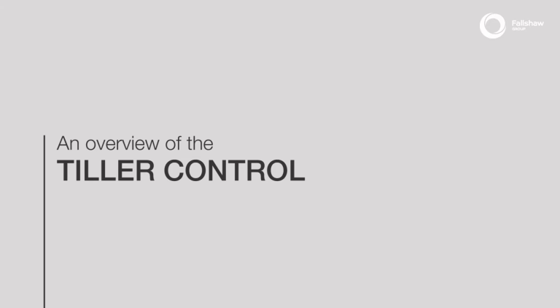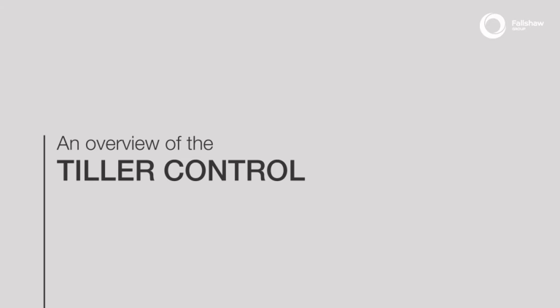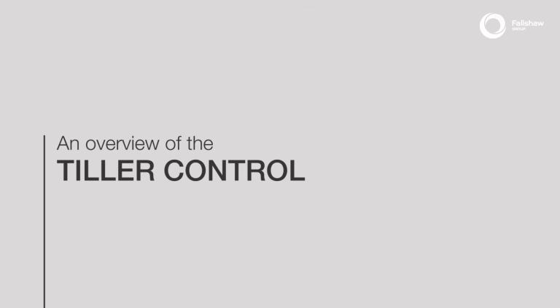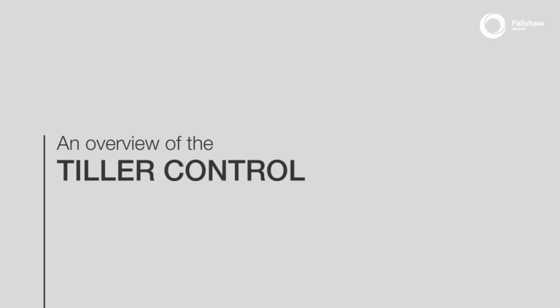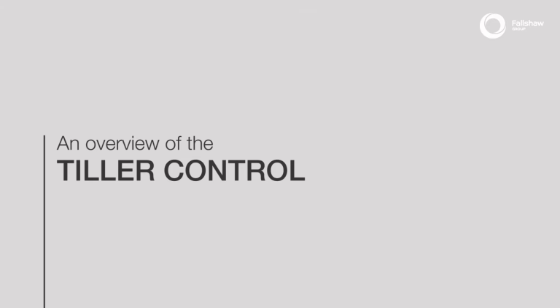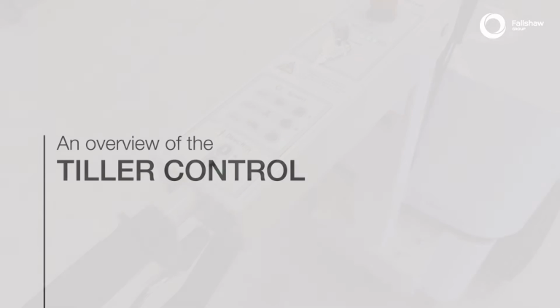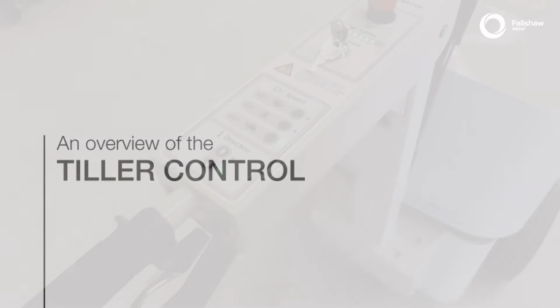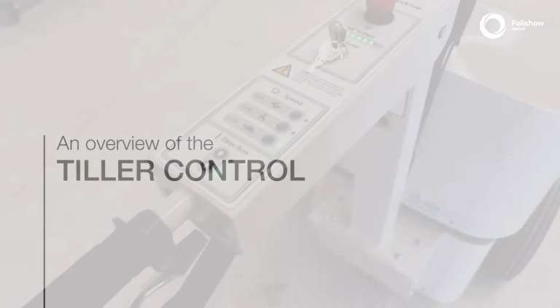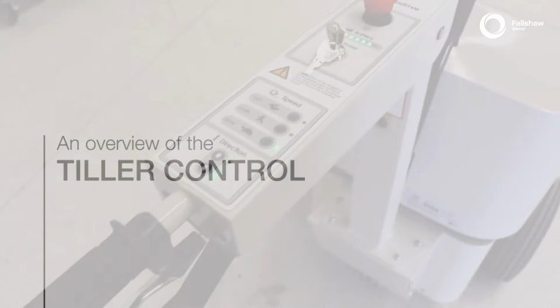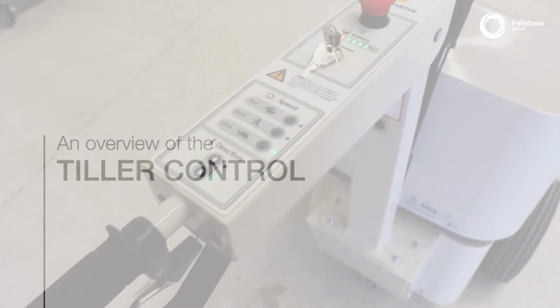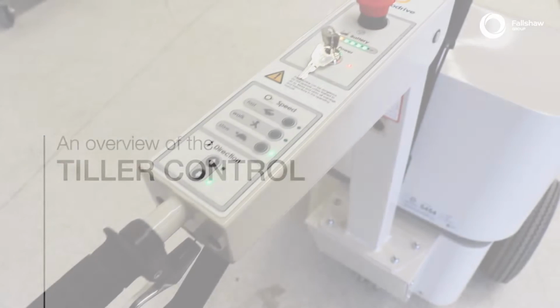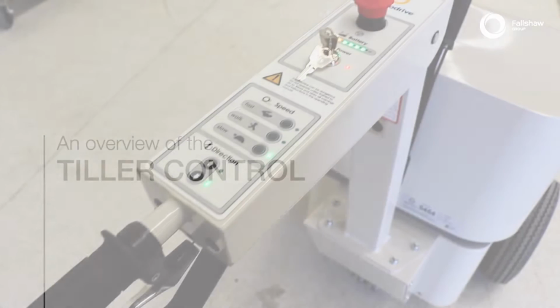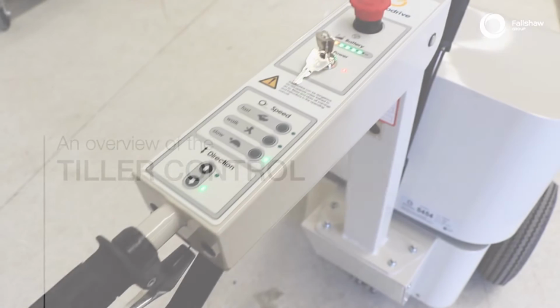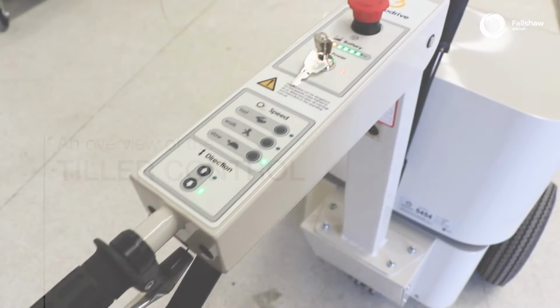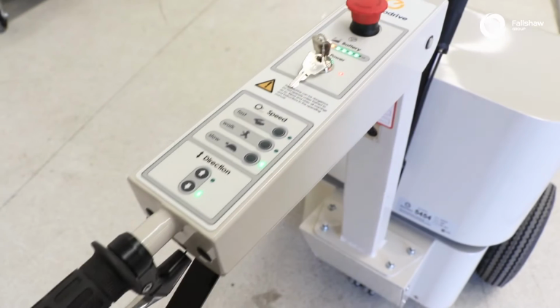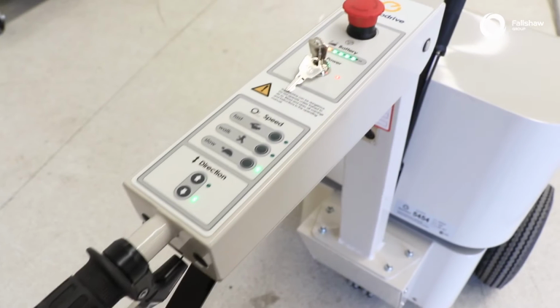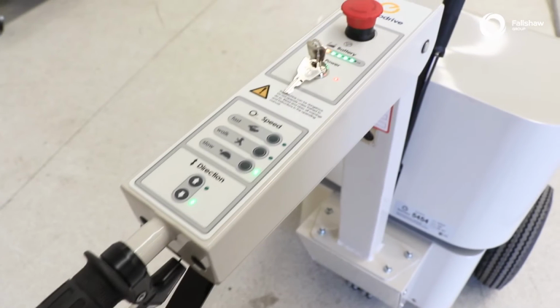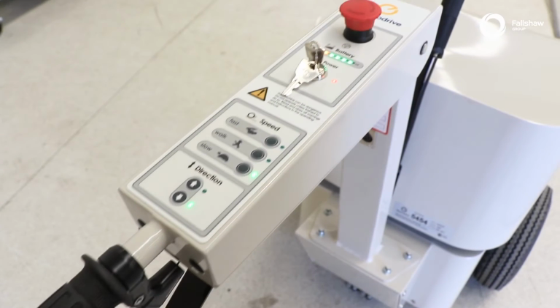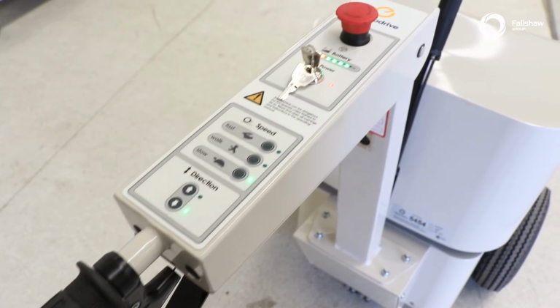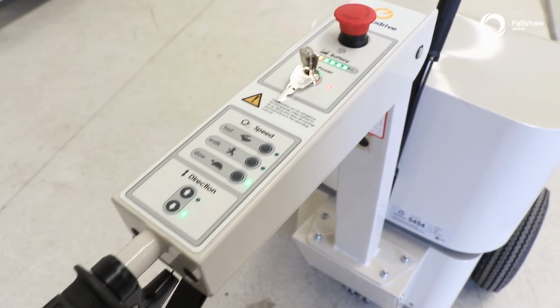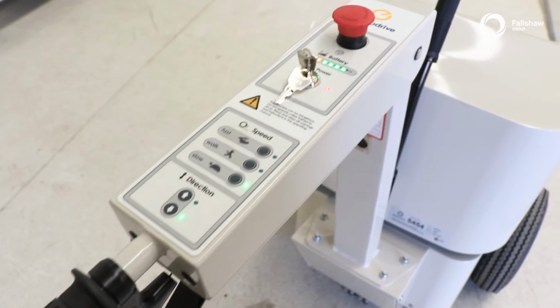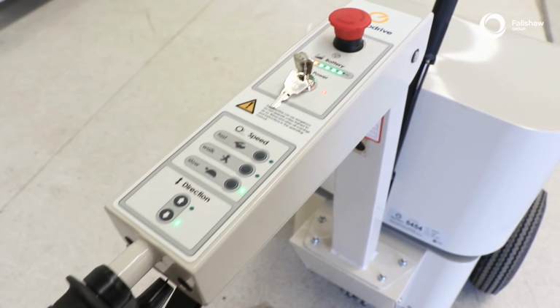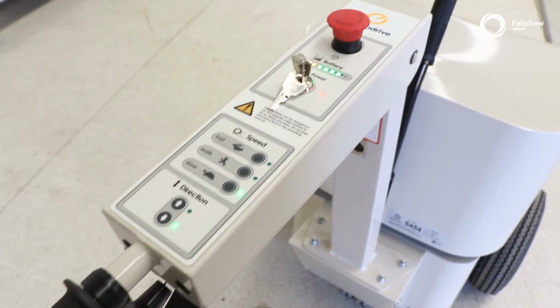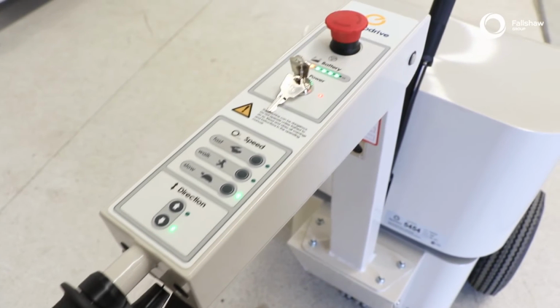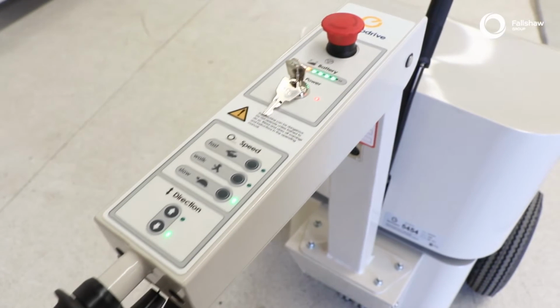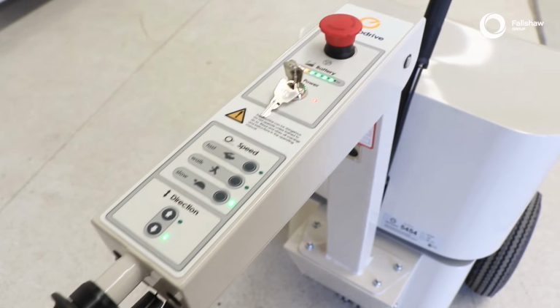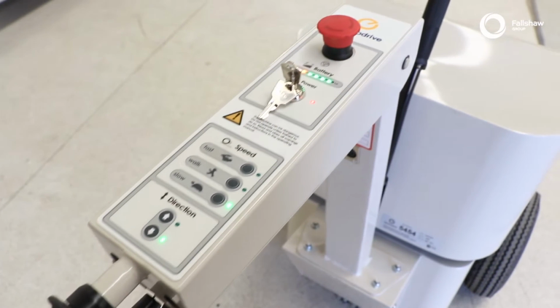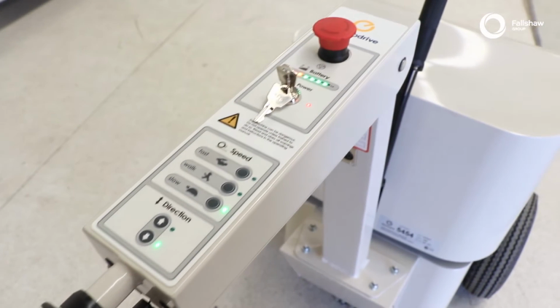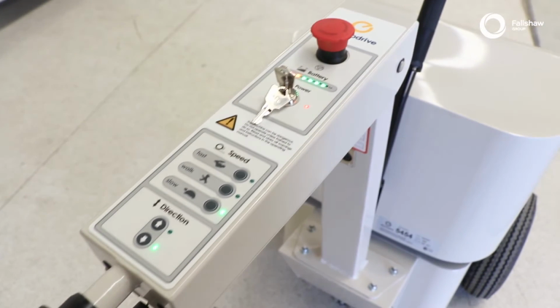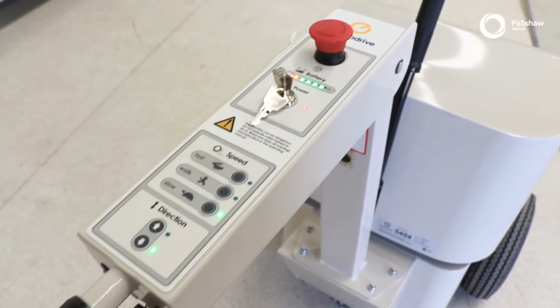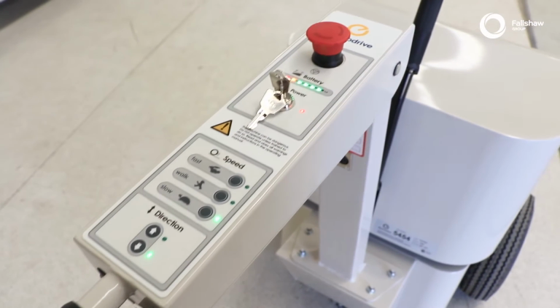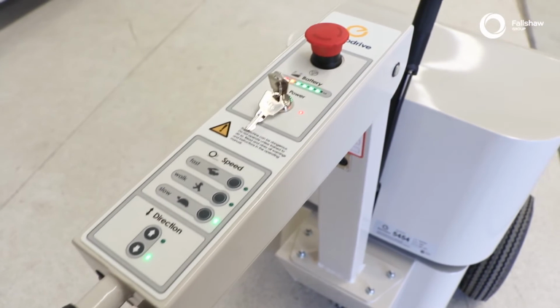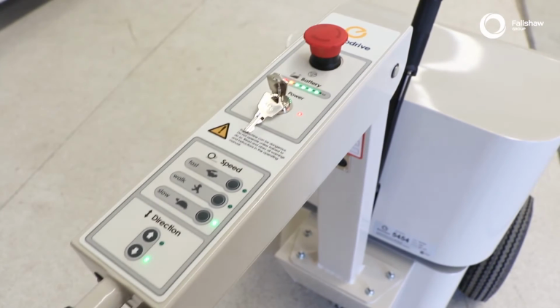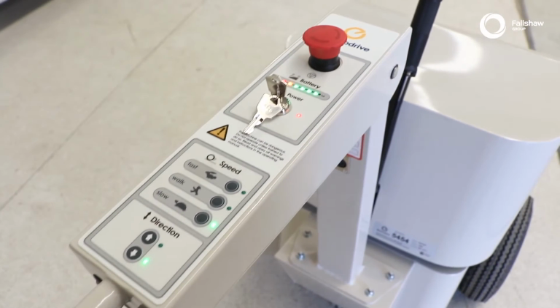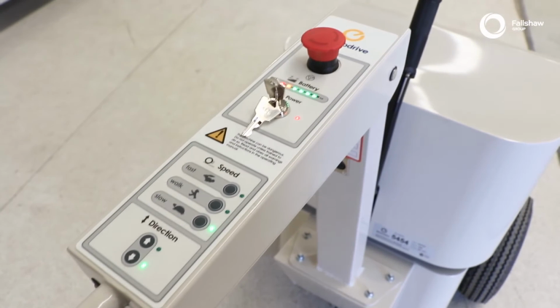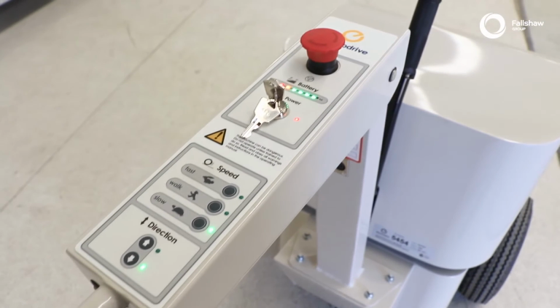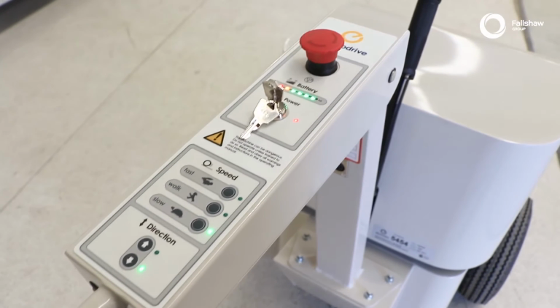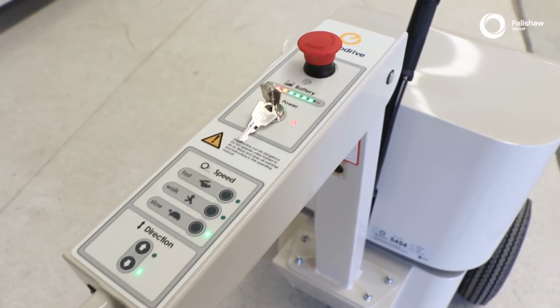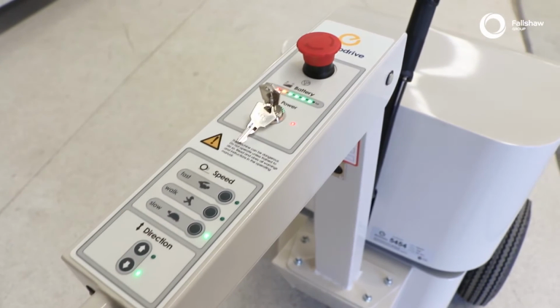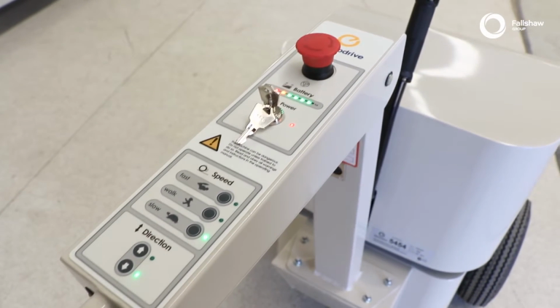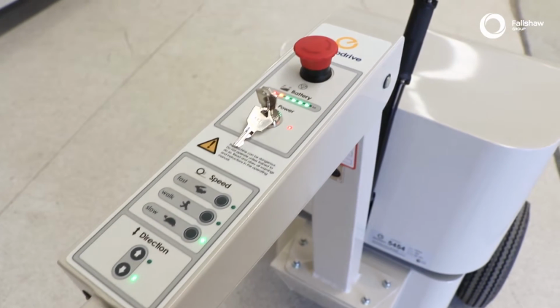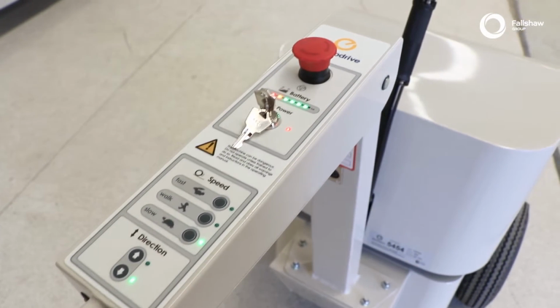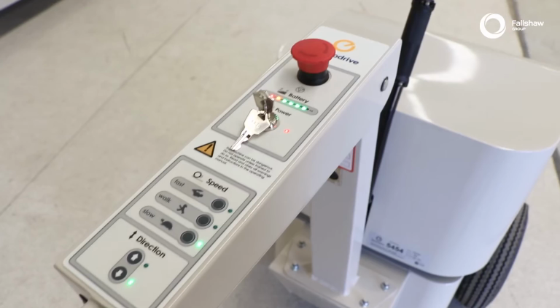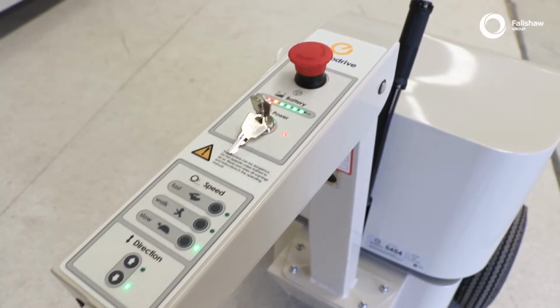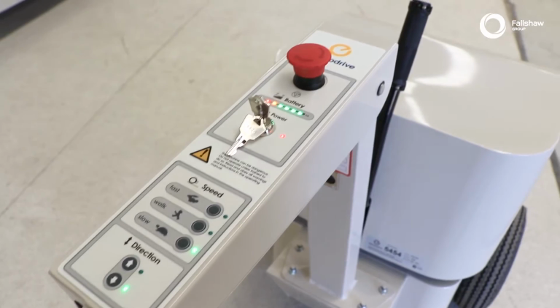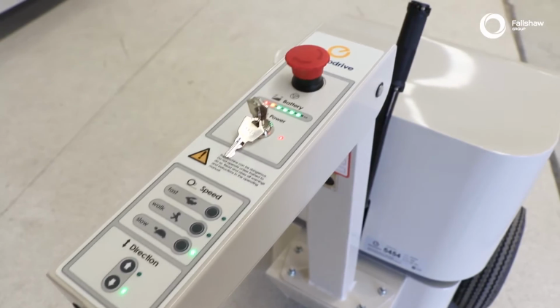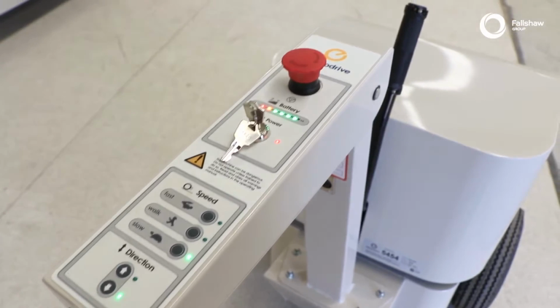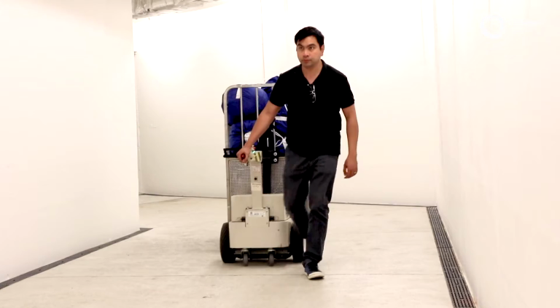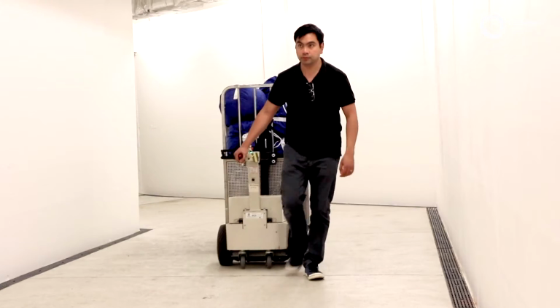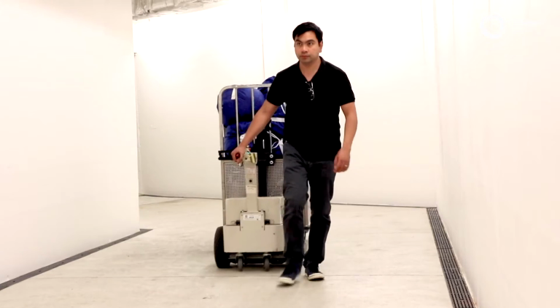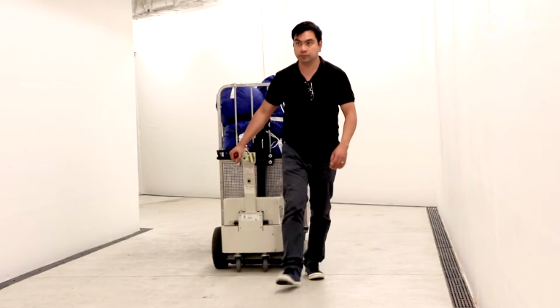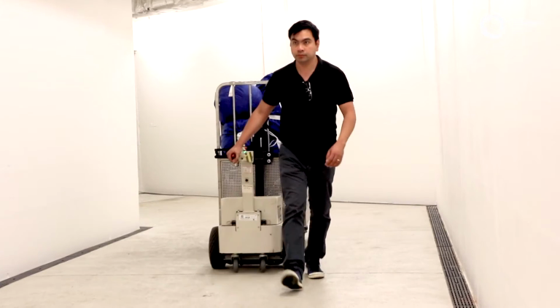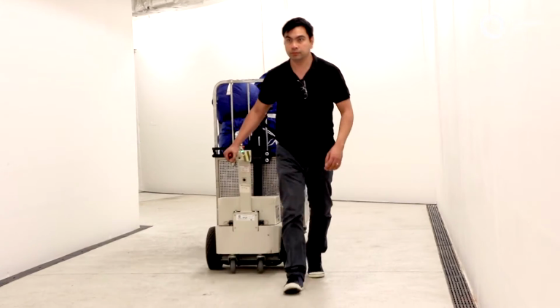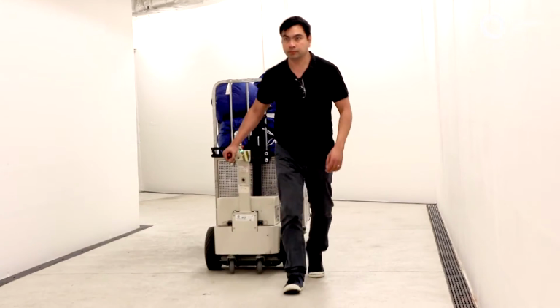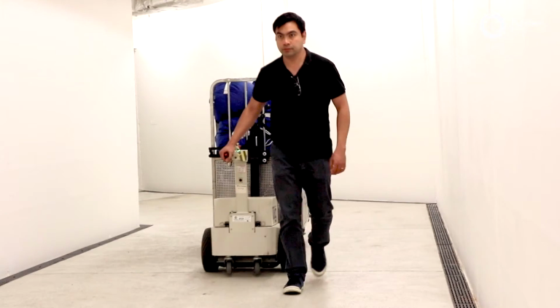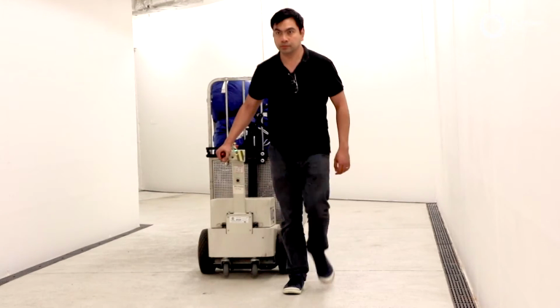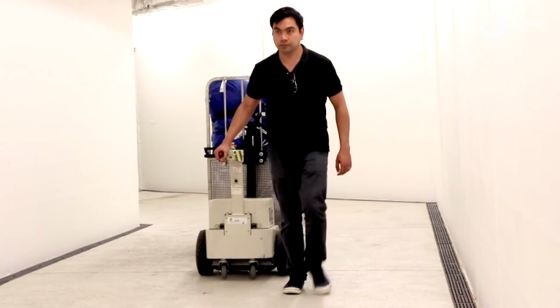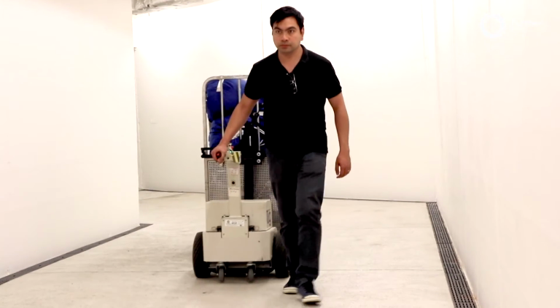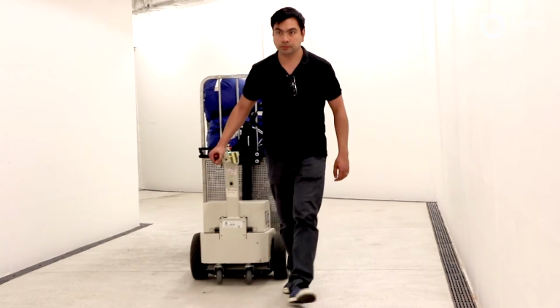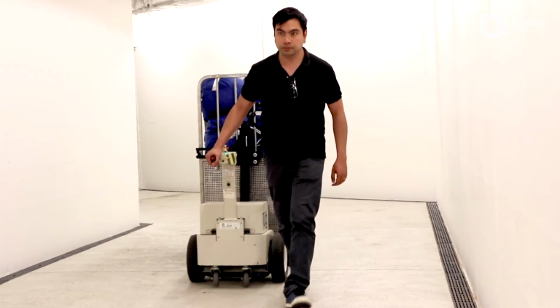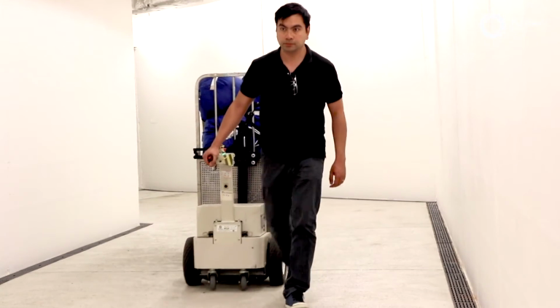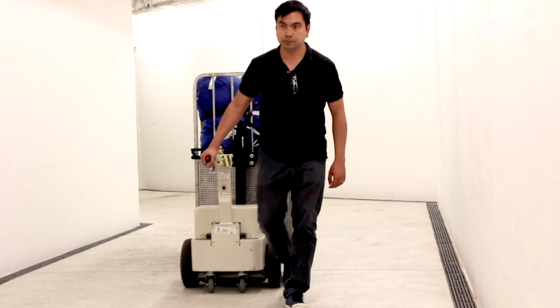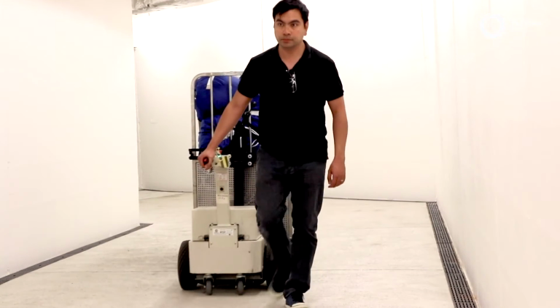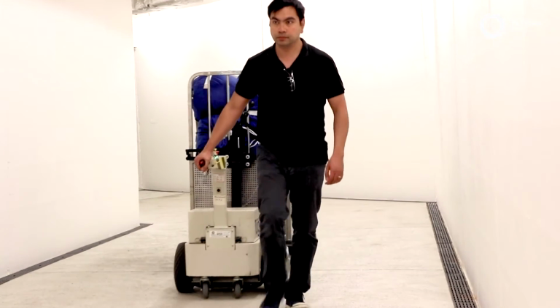The ergonomic tiller handle allows for safe and effortless maneuvering of heavy trolleys and wheeled loads.